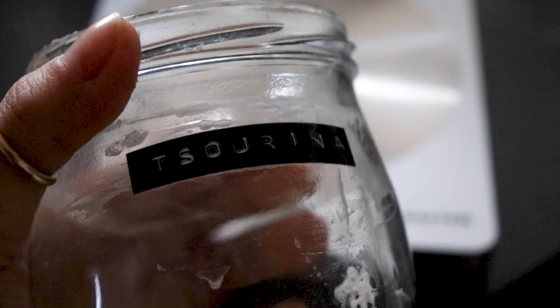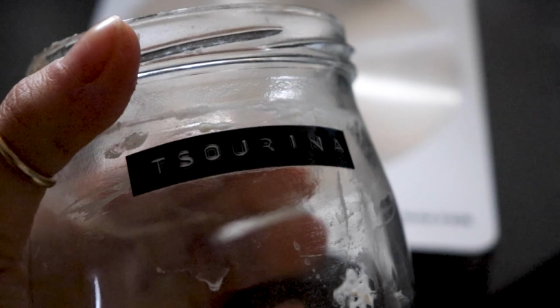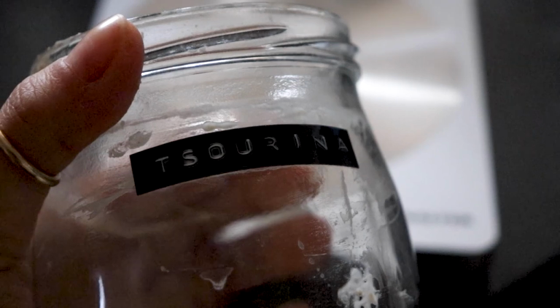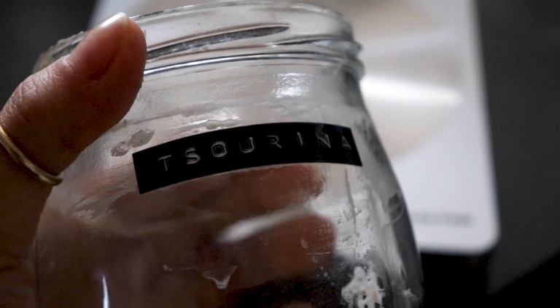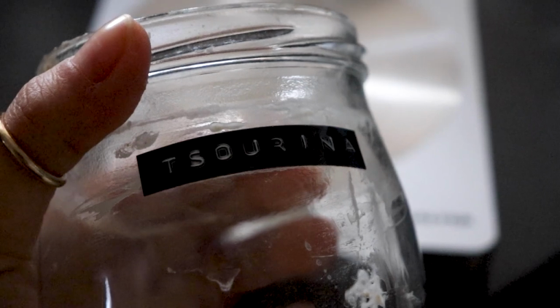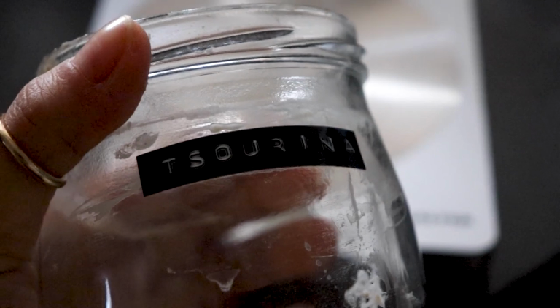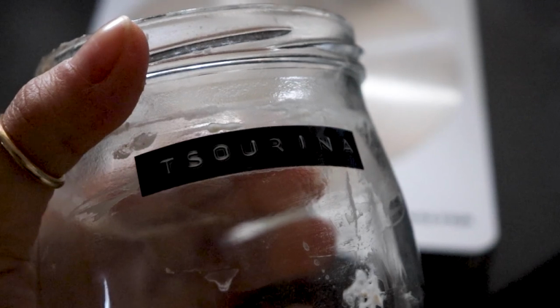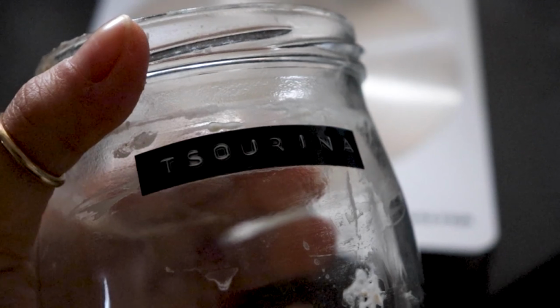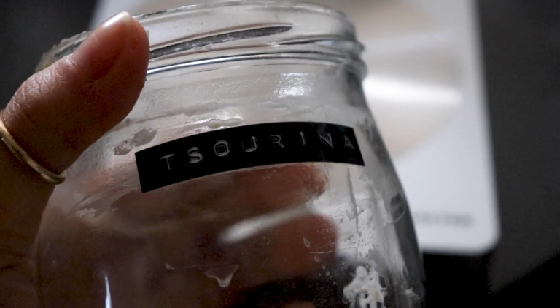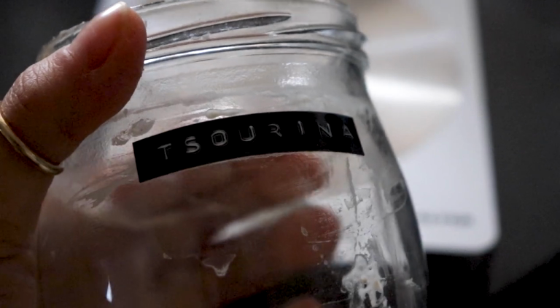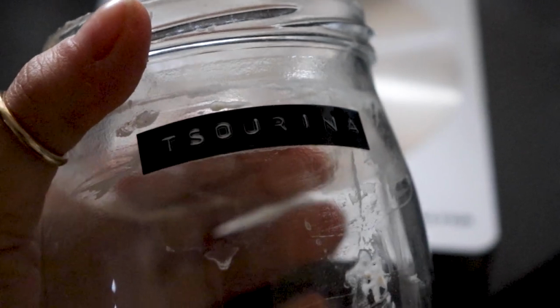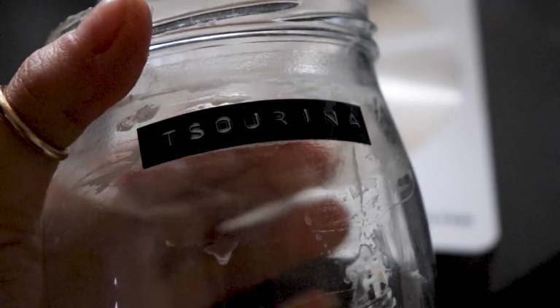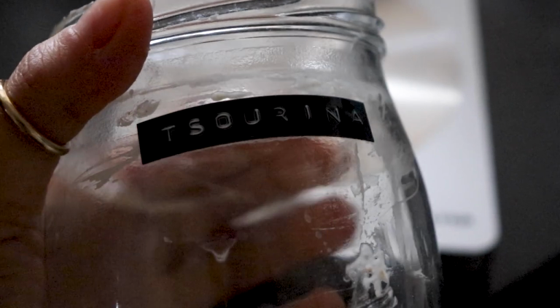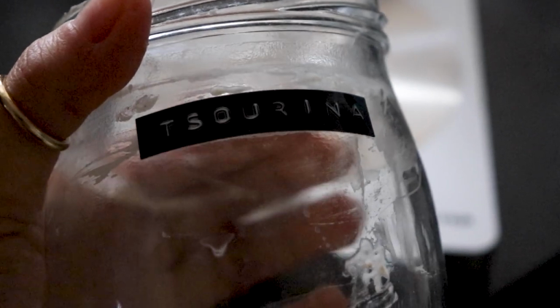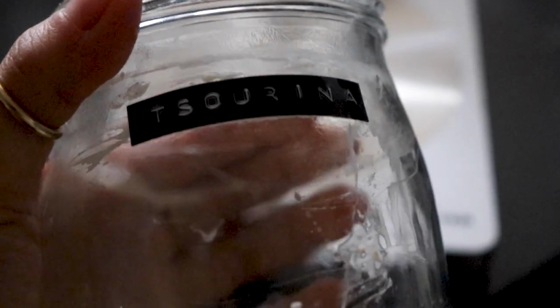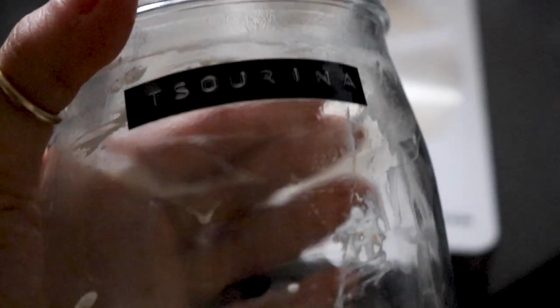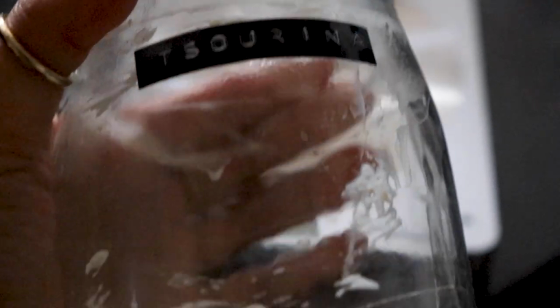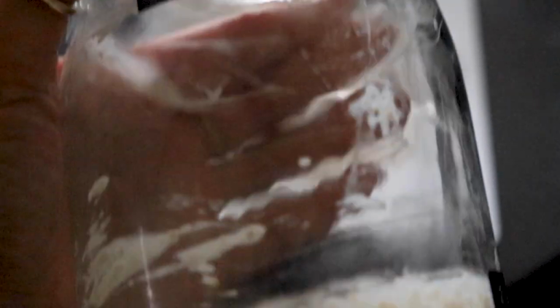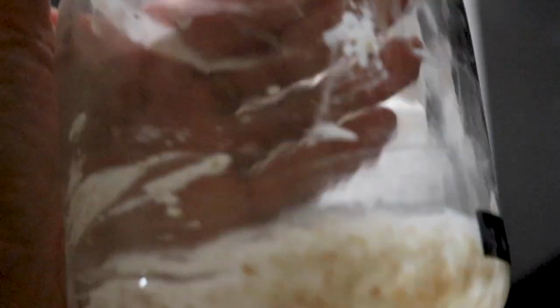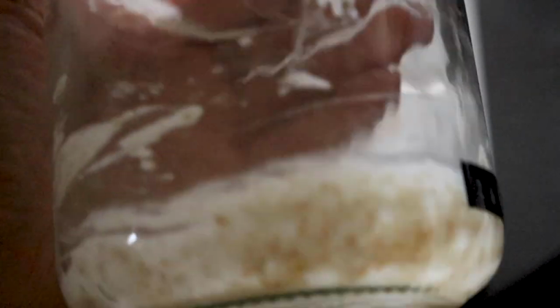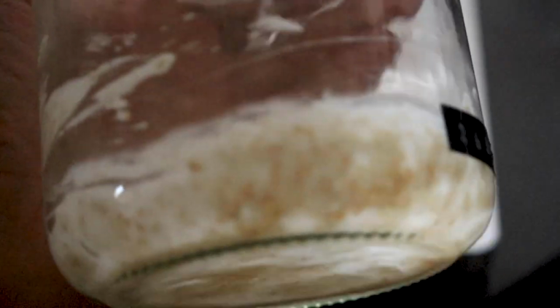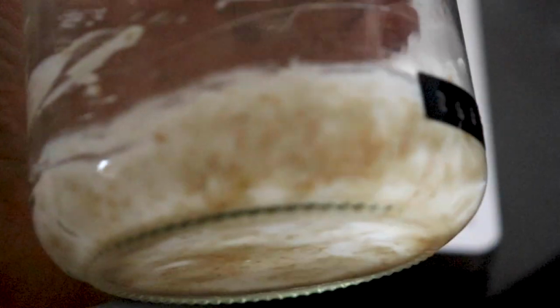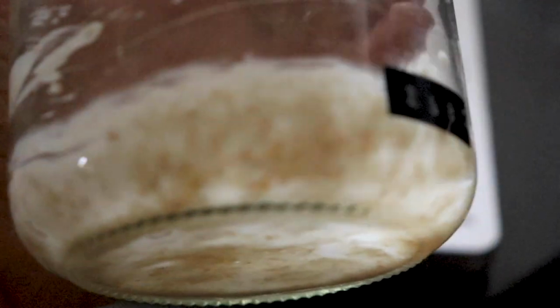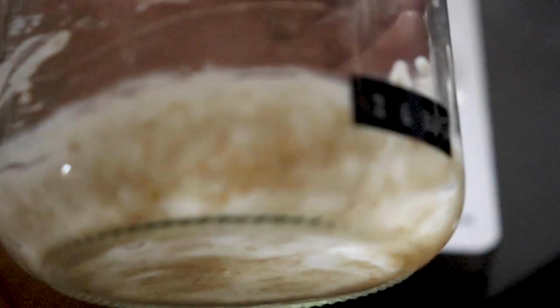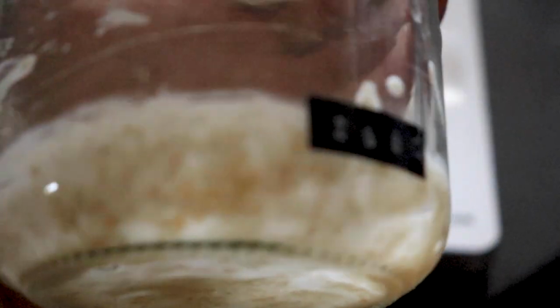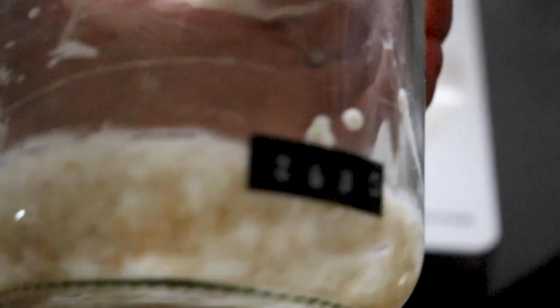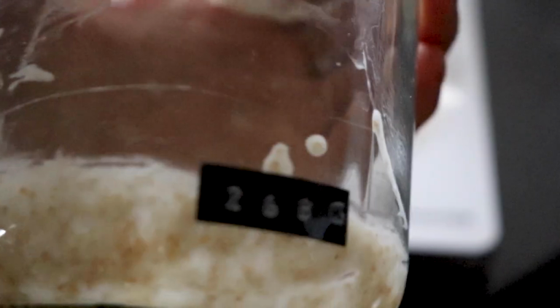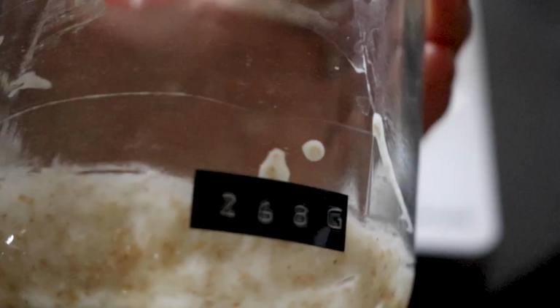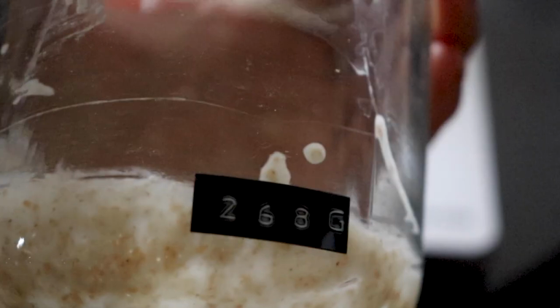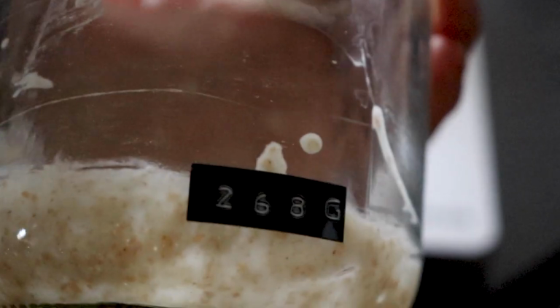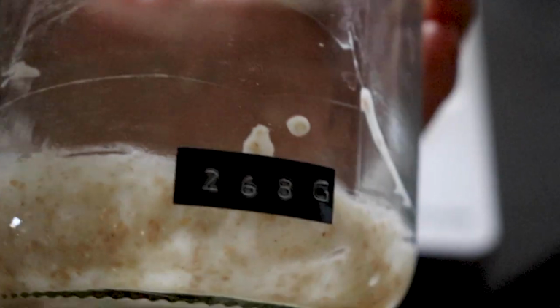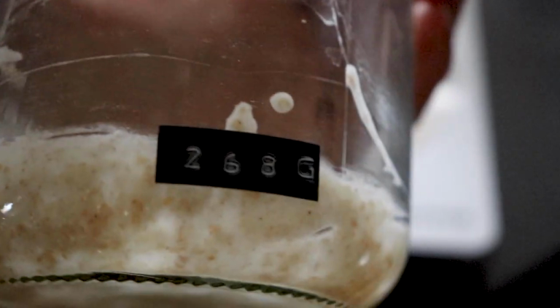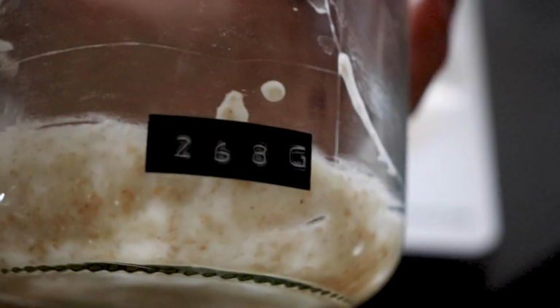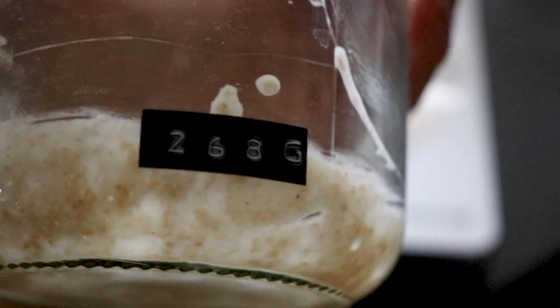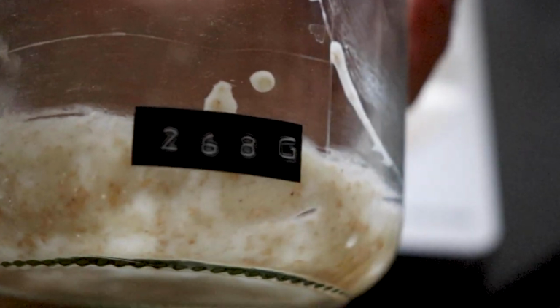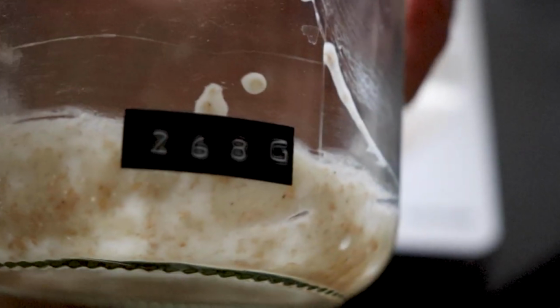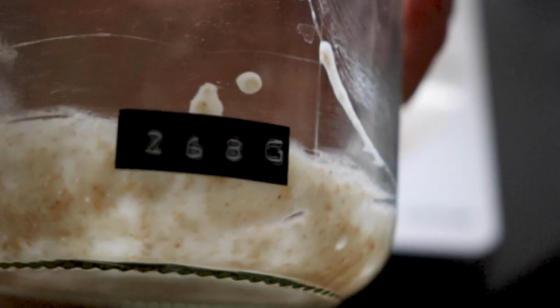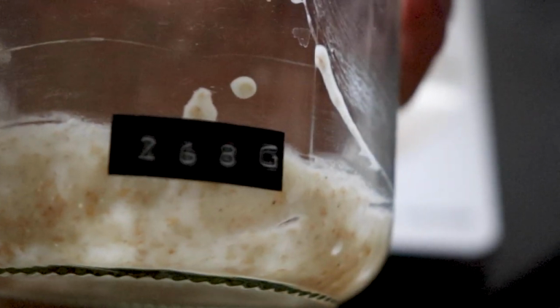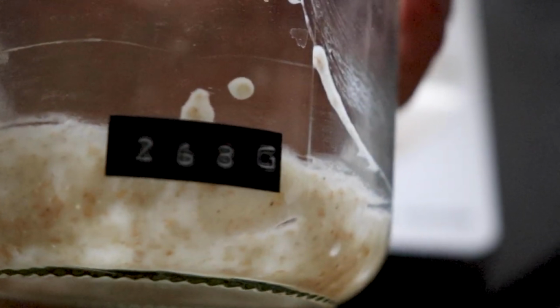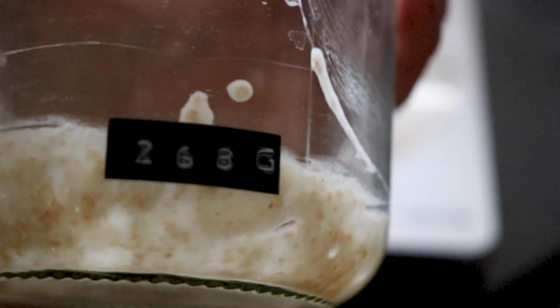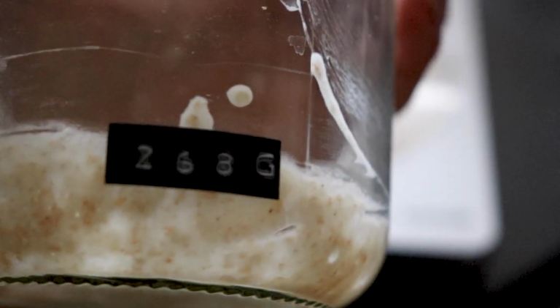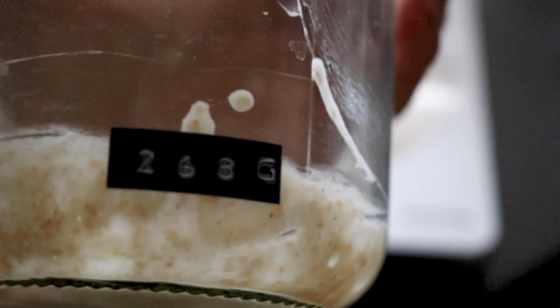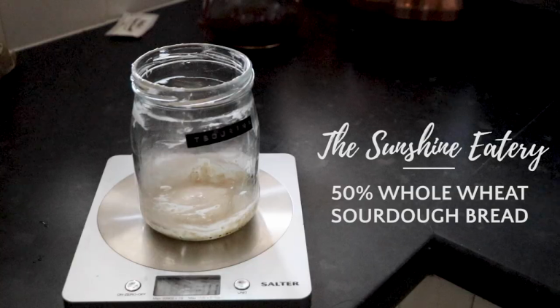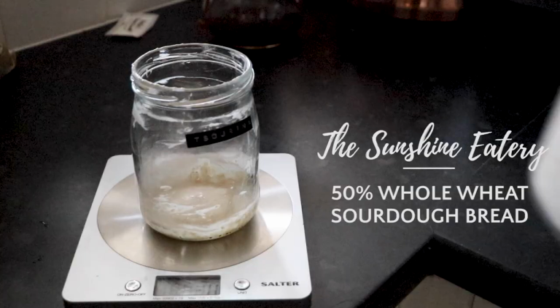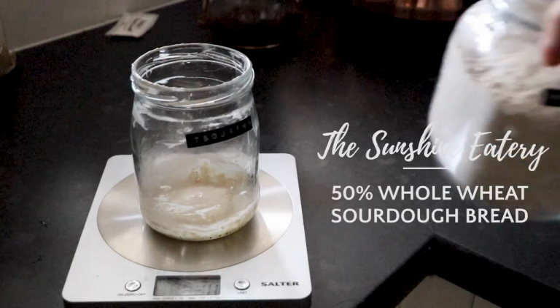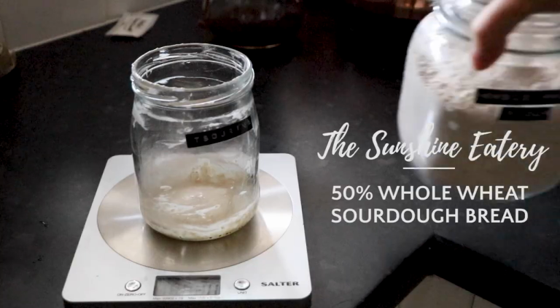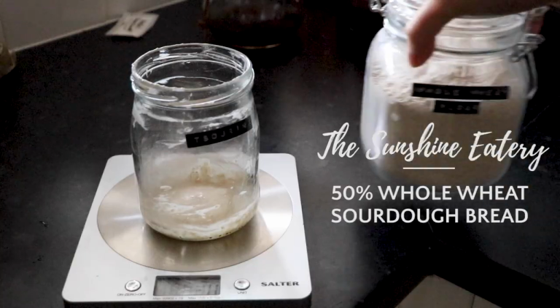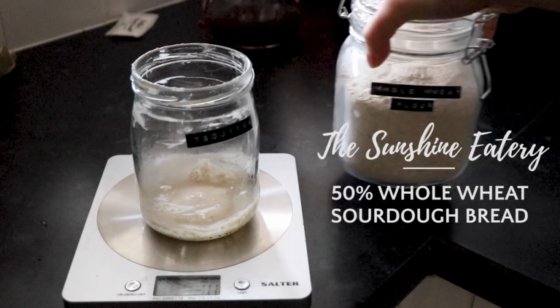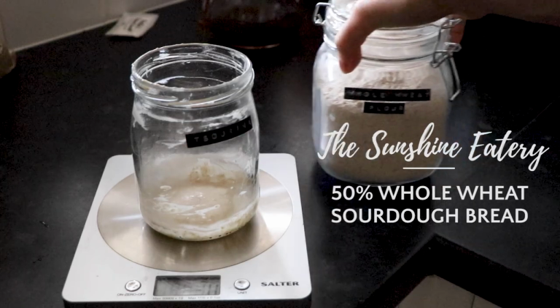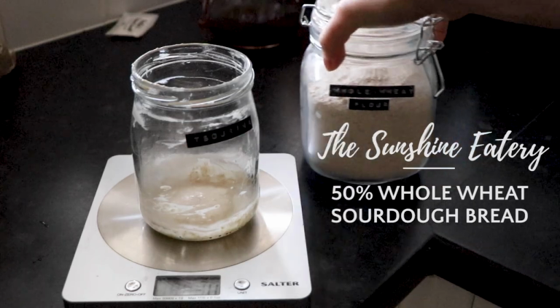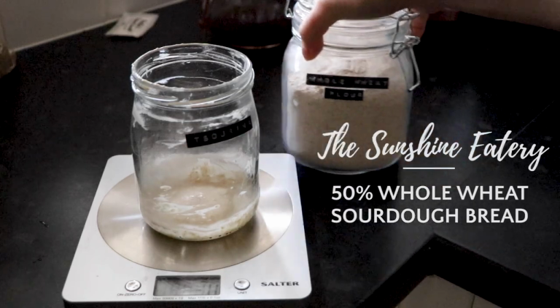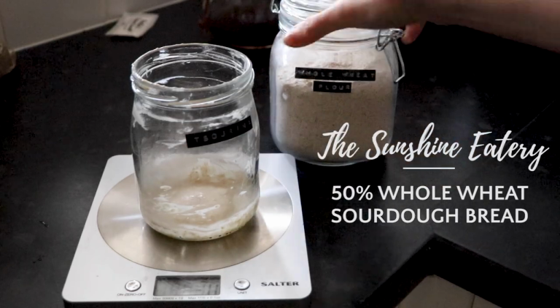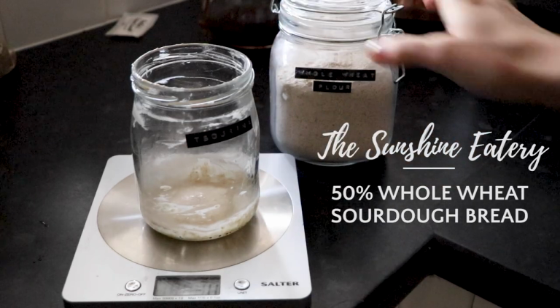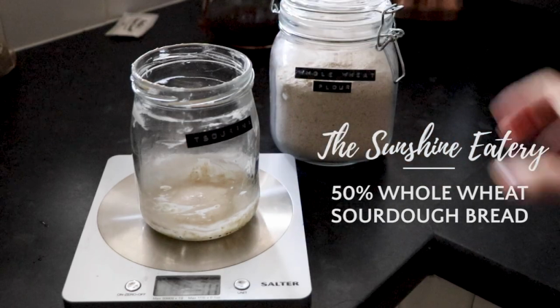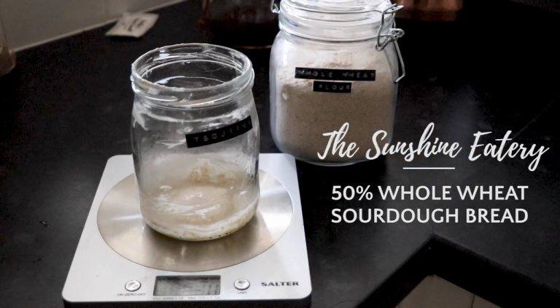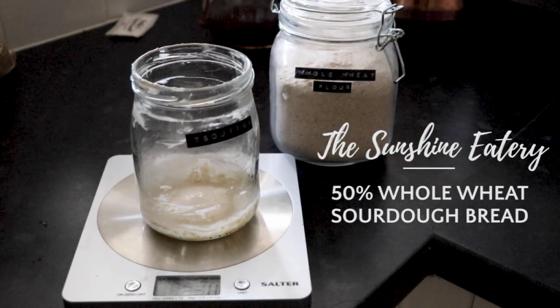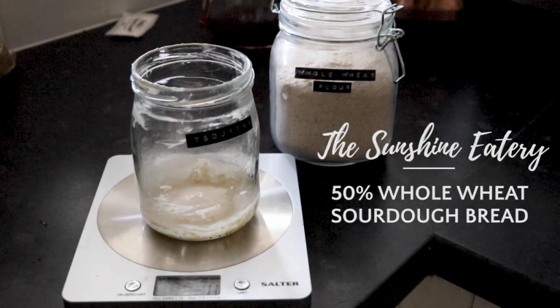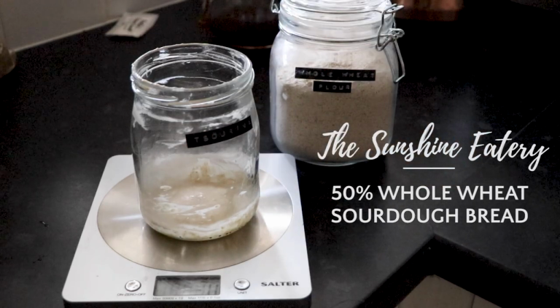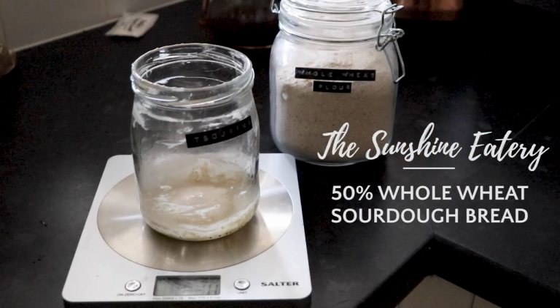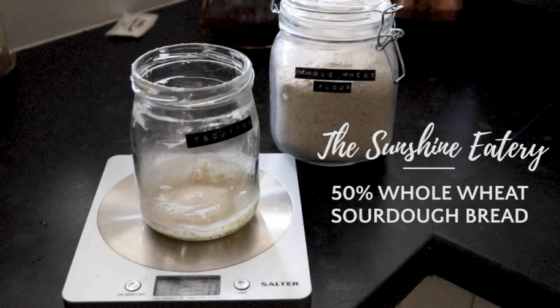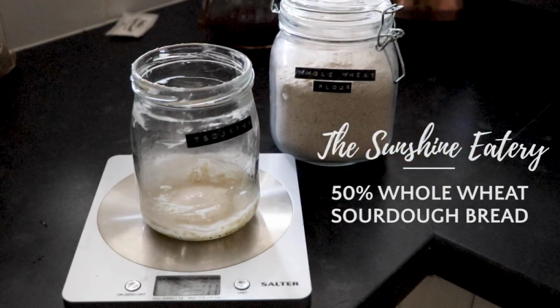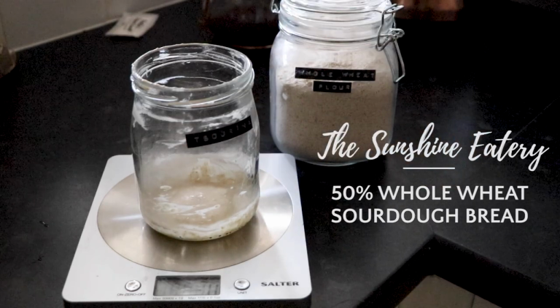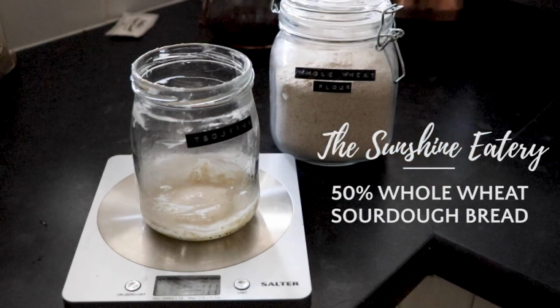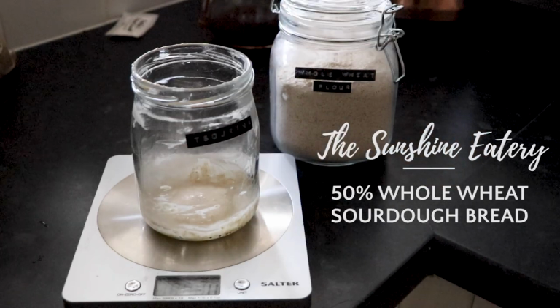Hi everyone and welcome back to another video. Today I'll show you how to make my 50% whole wheat sourdough bread.